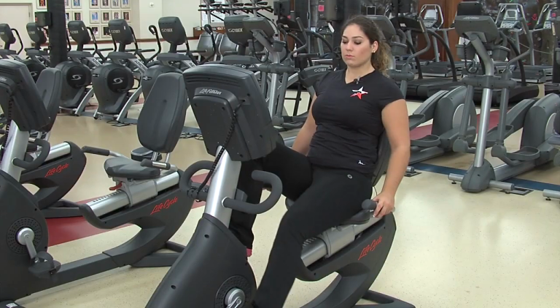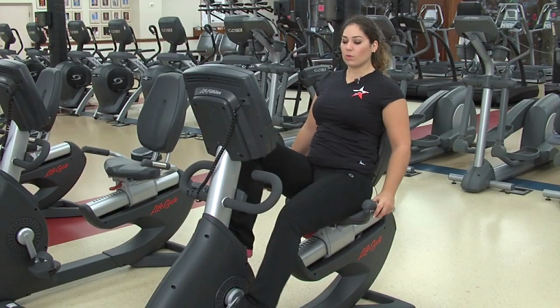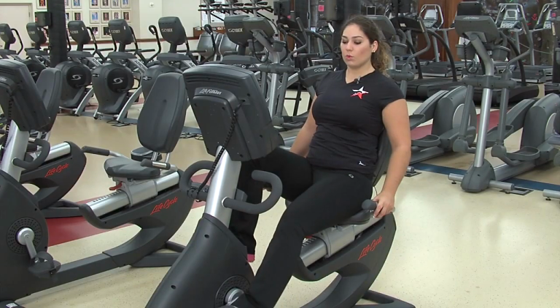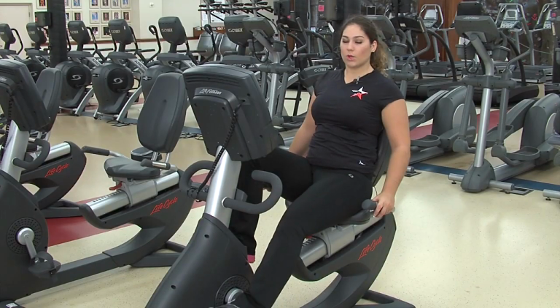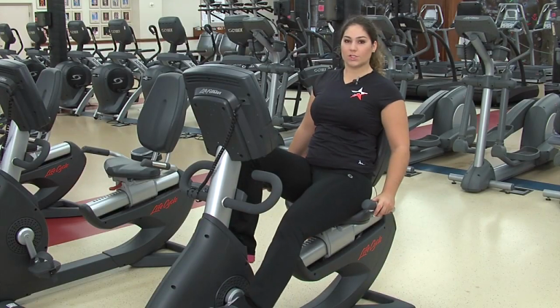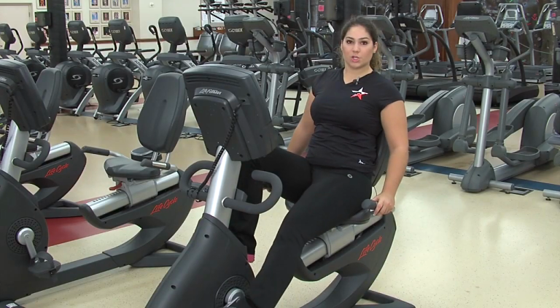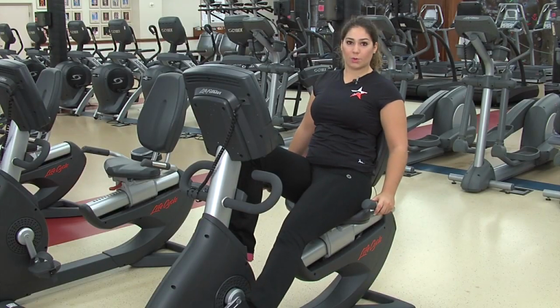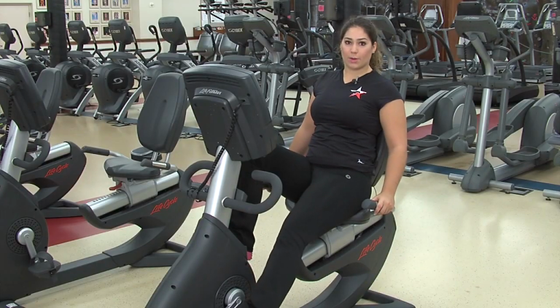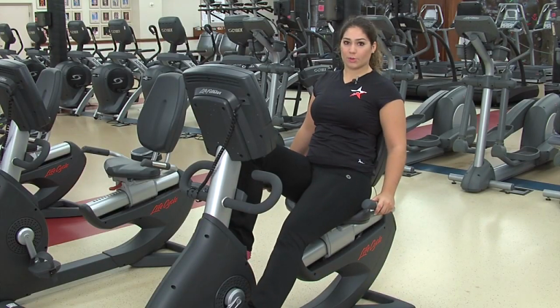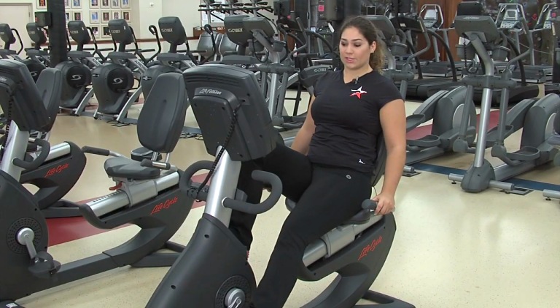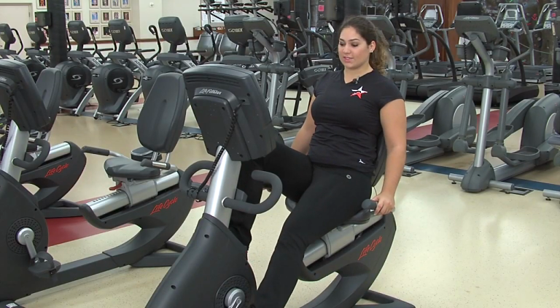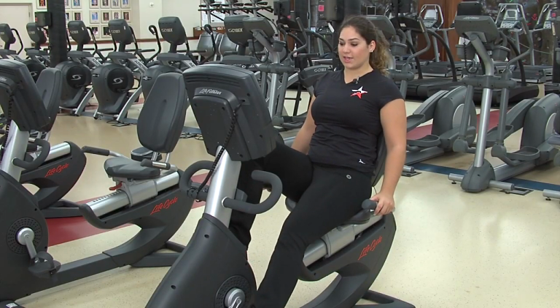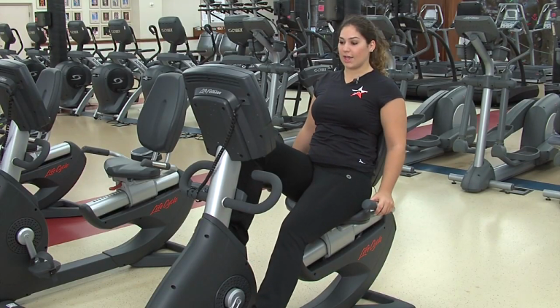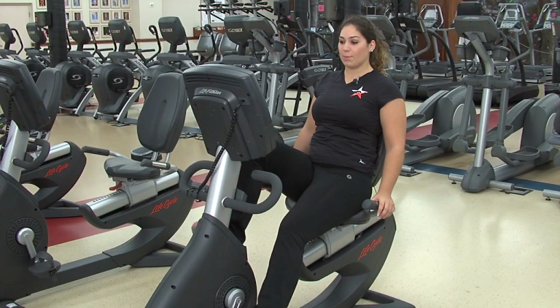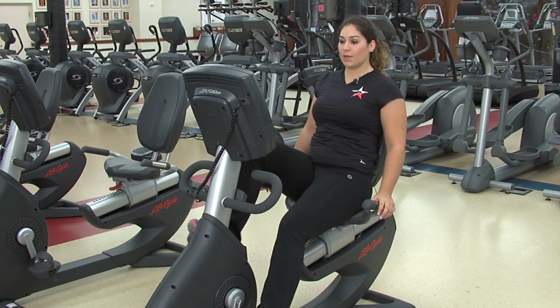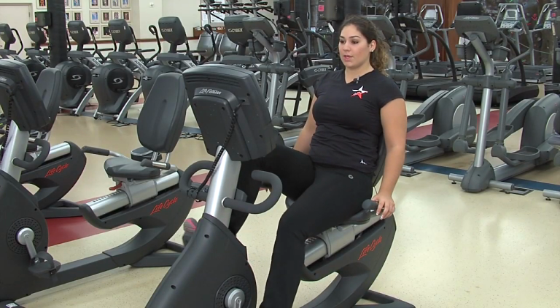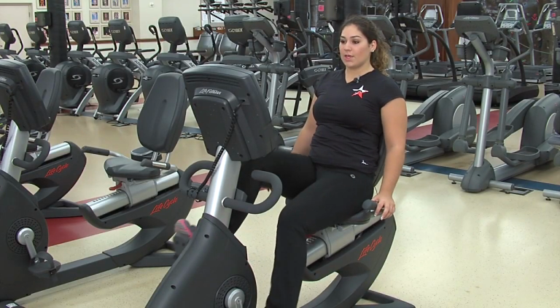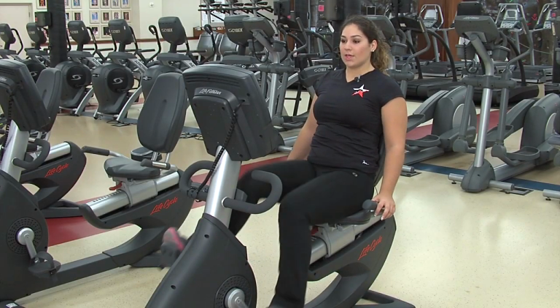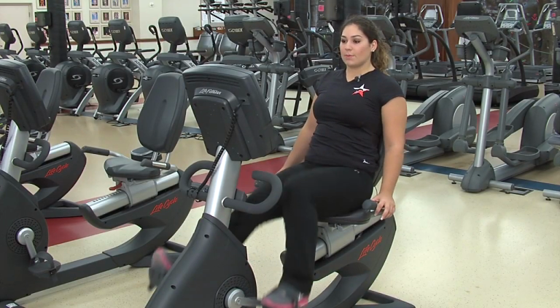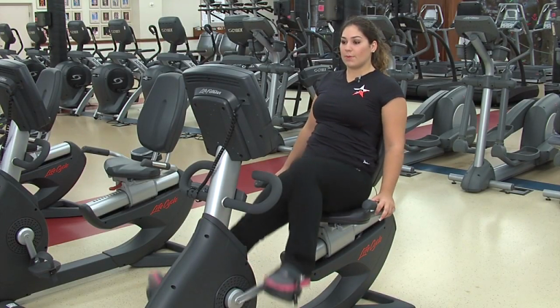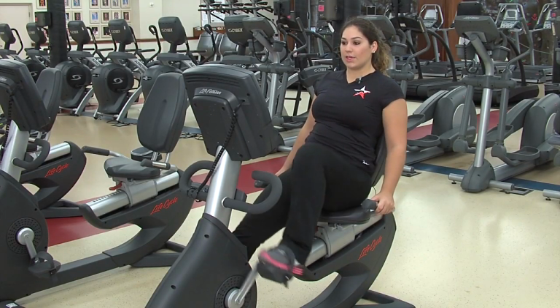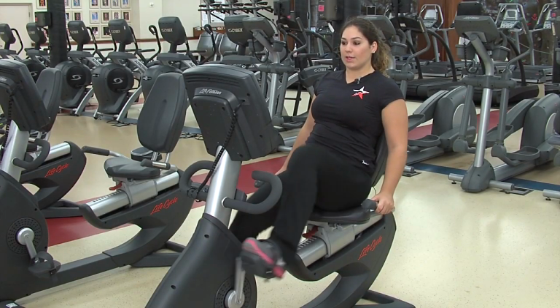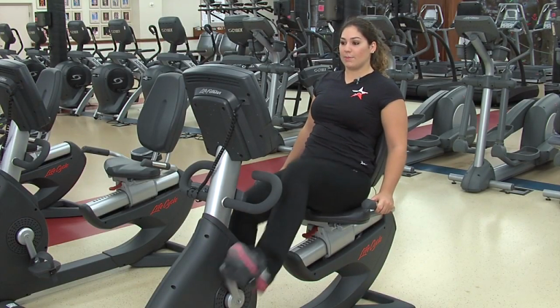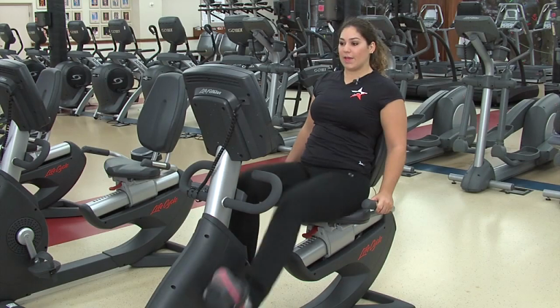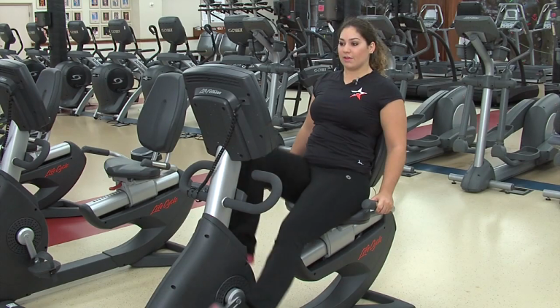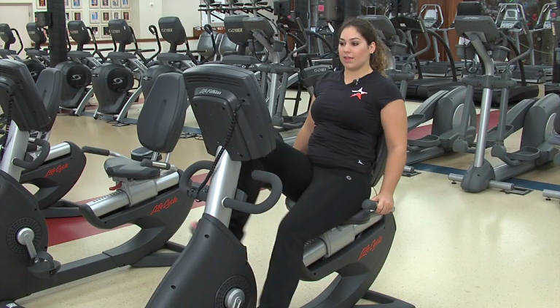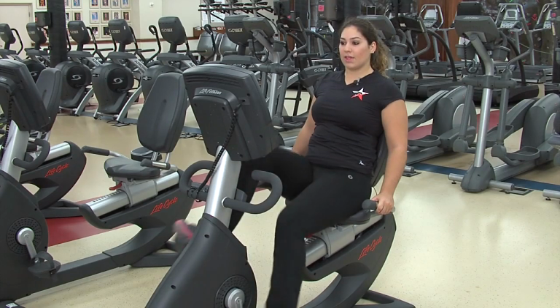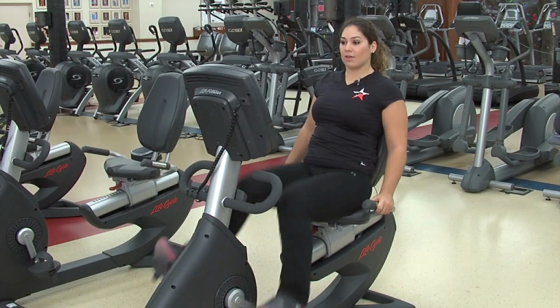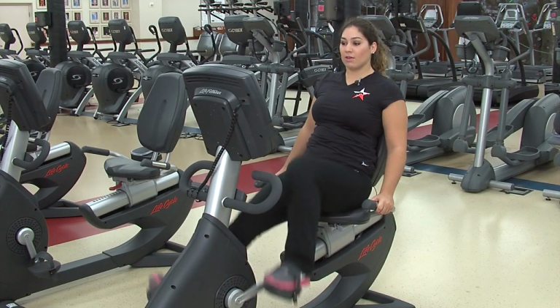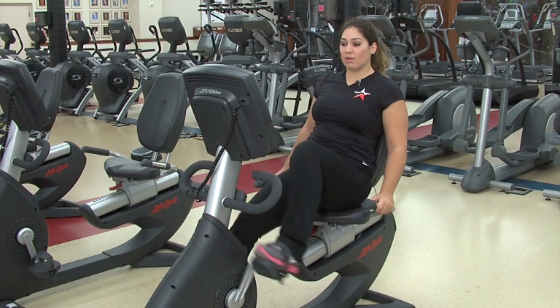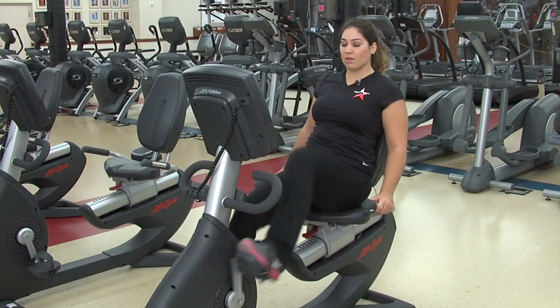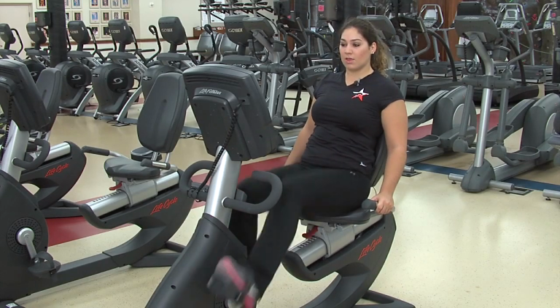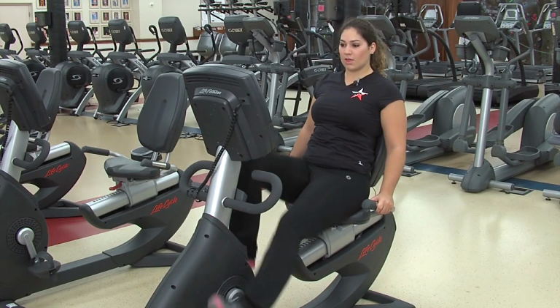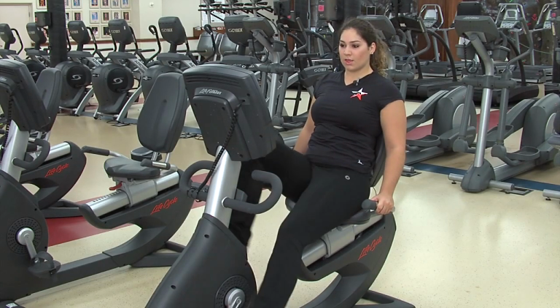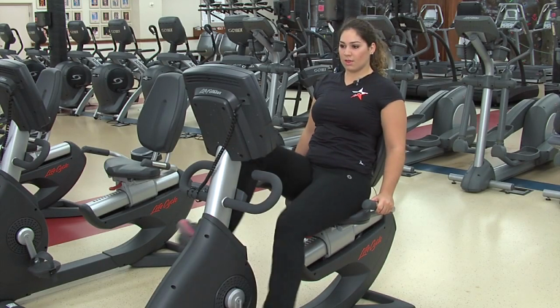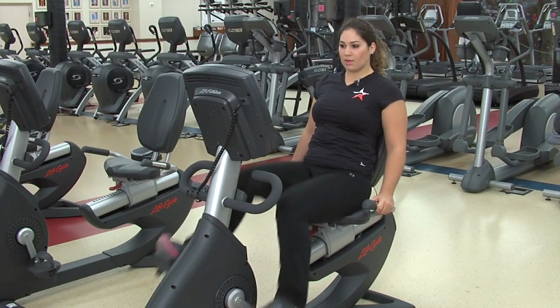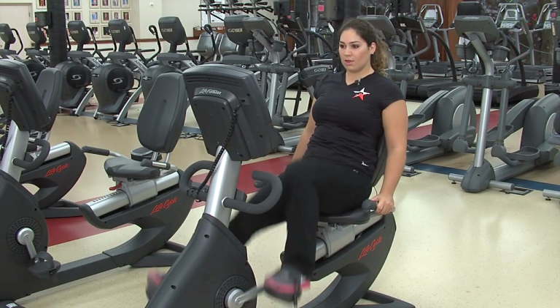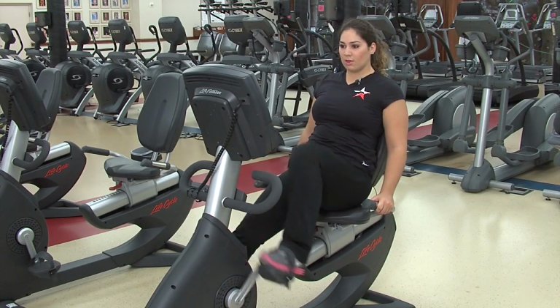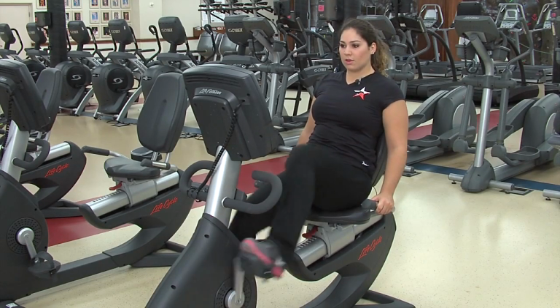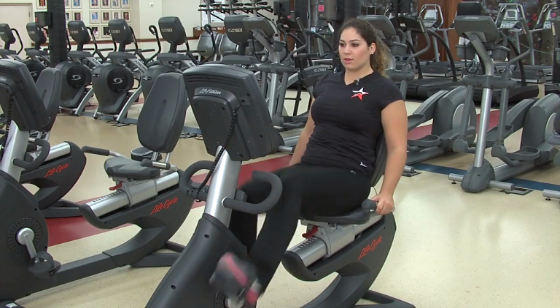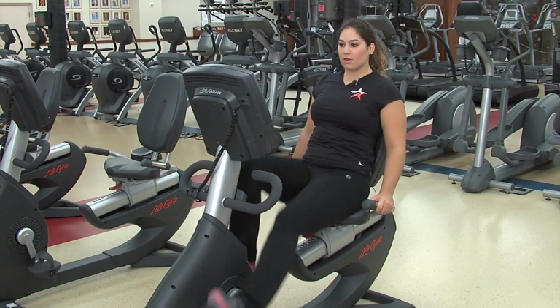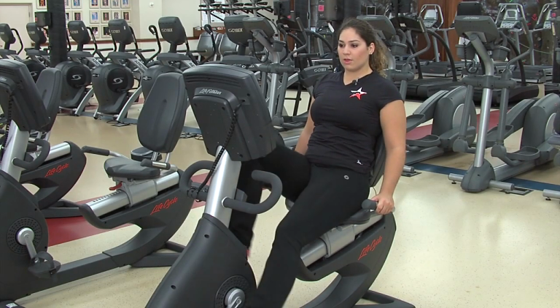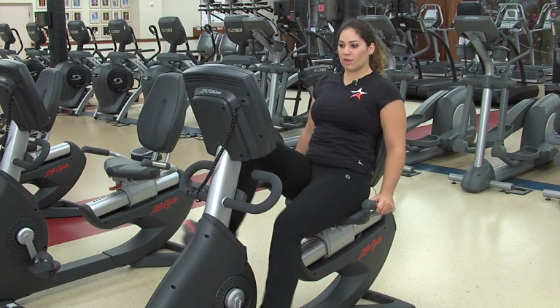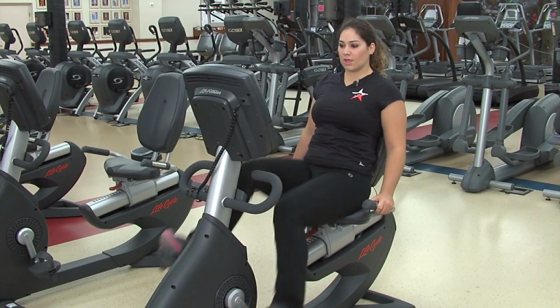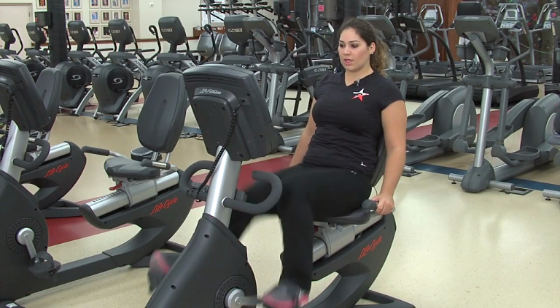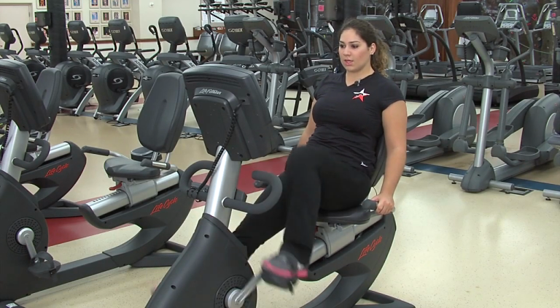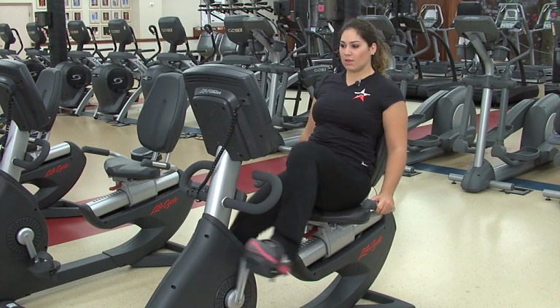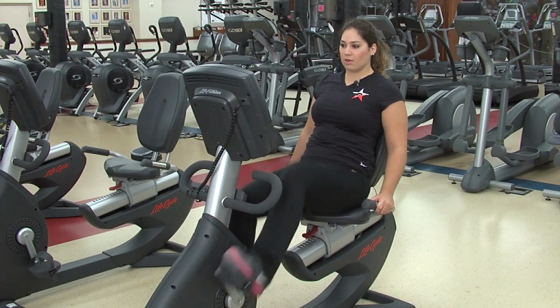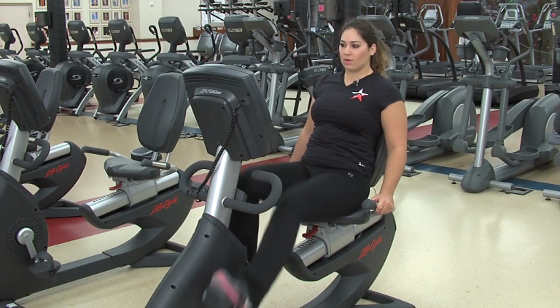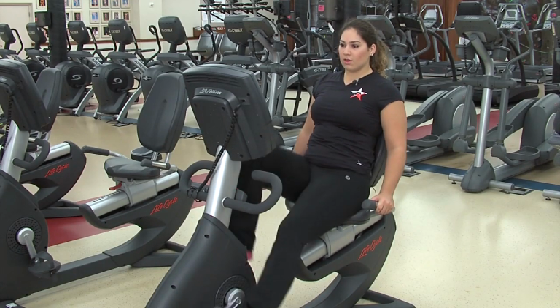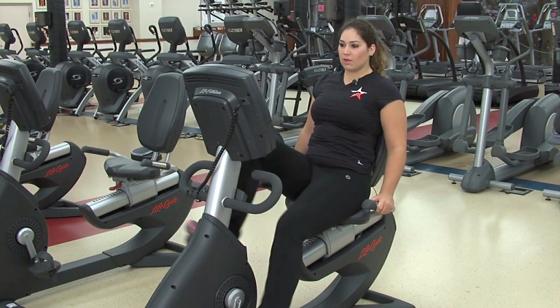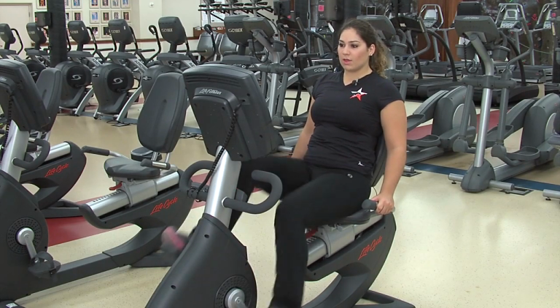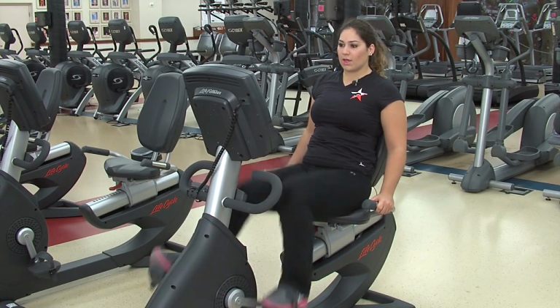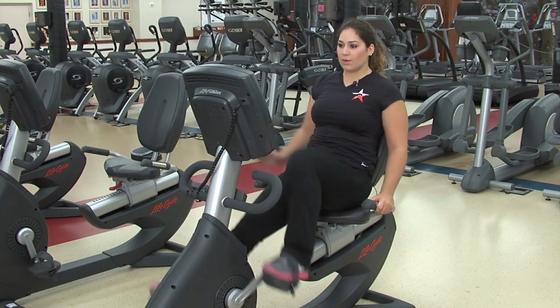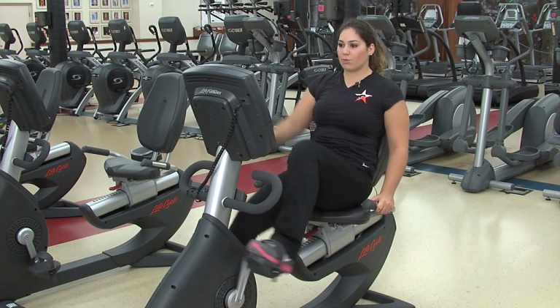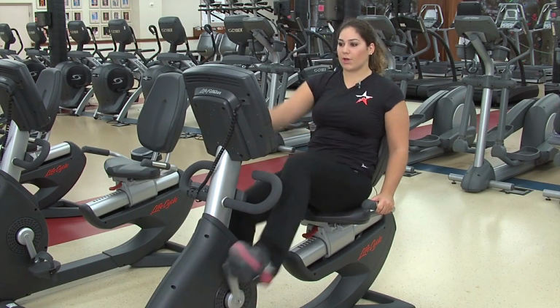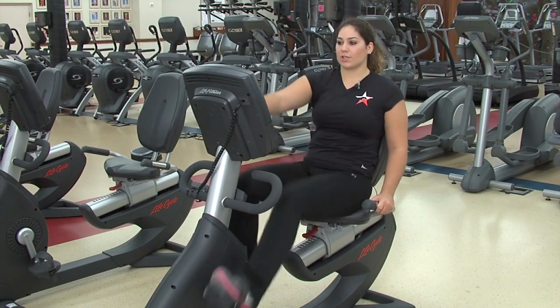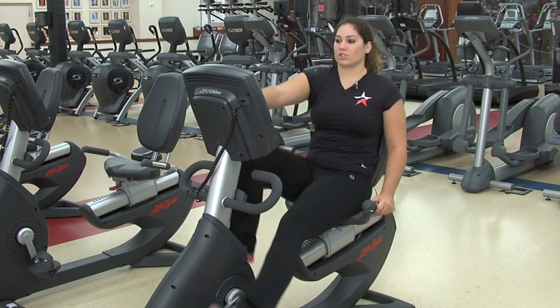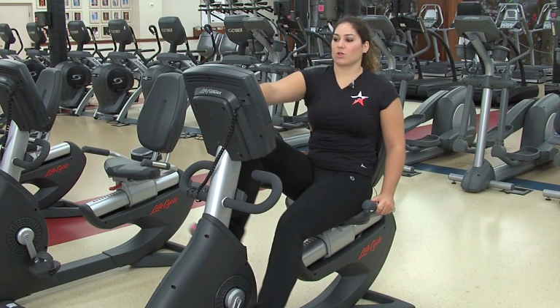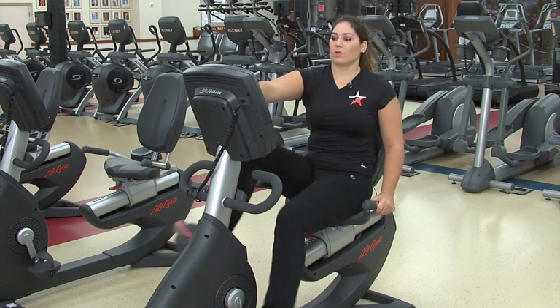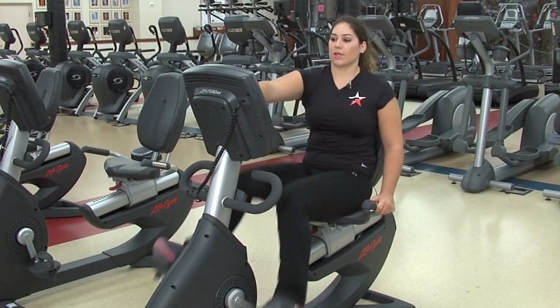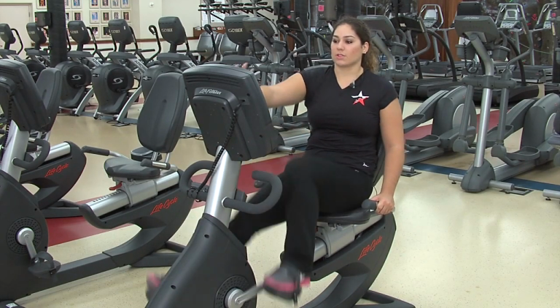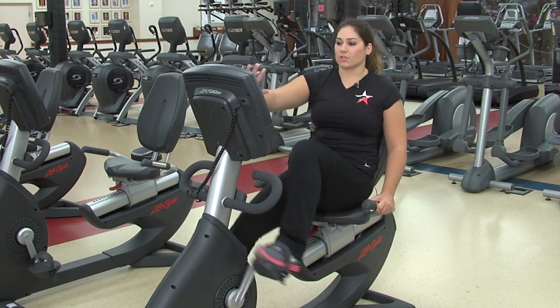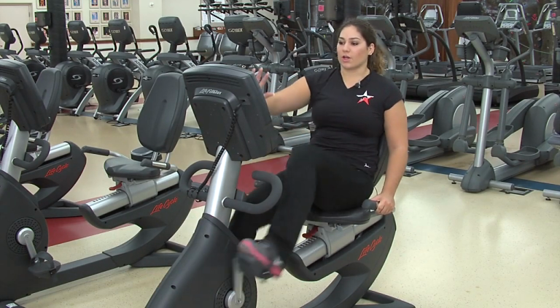Once you're properly set up, begin pedaling and press Quick Start.